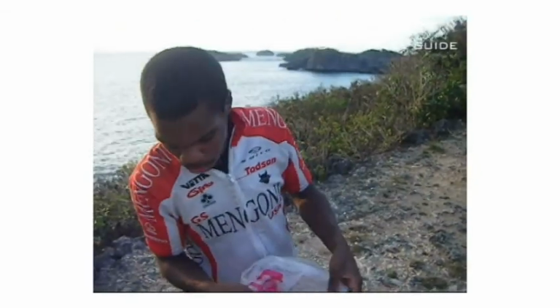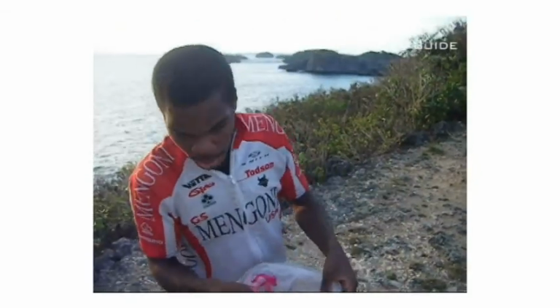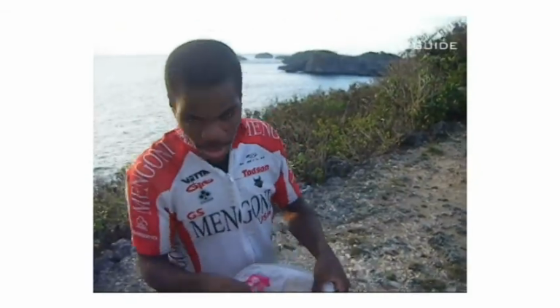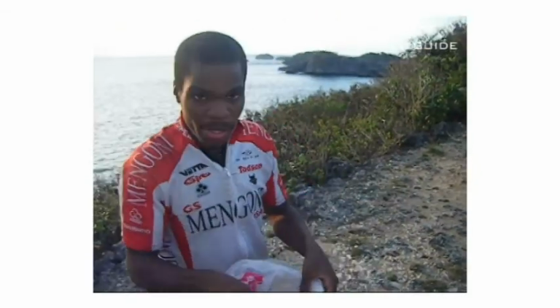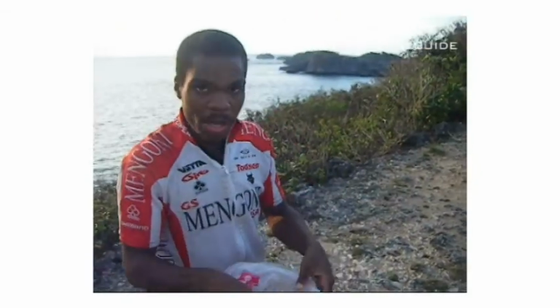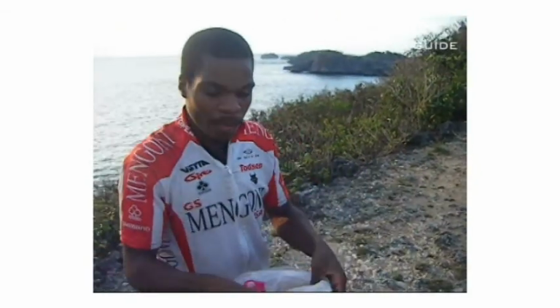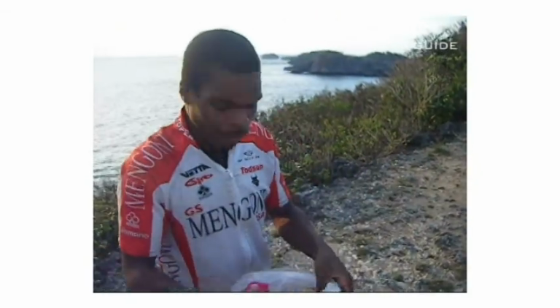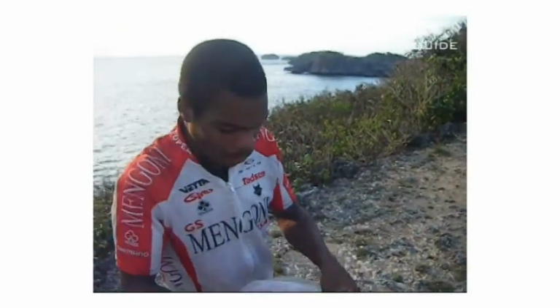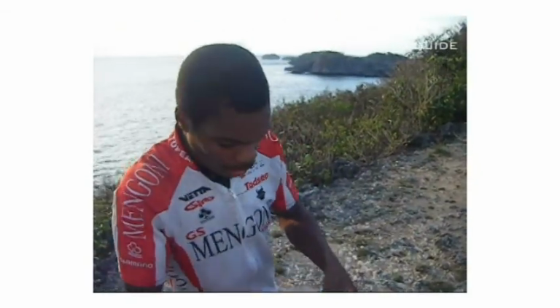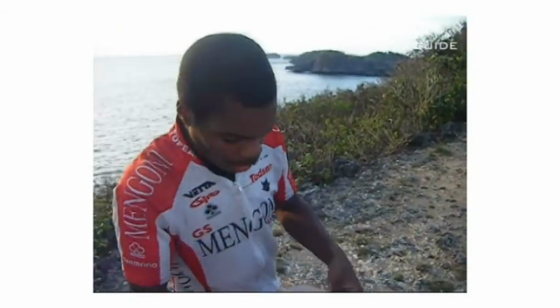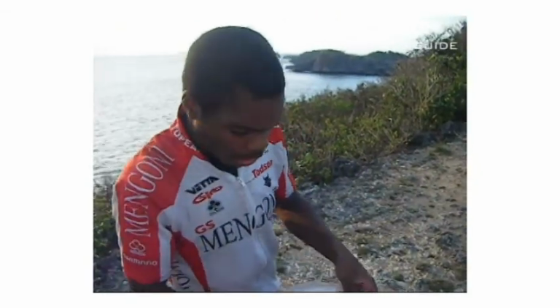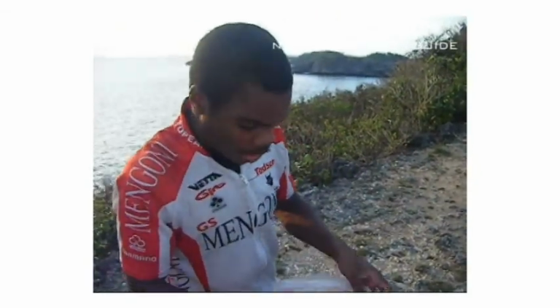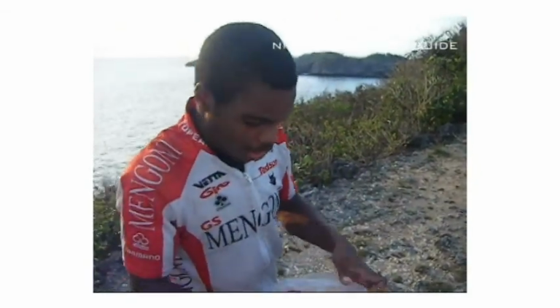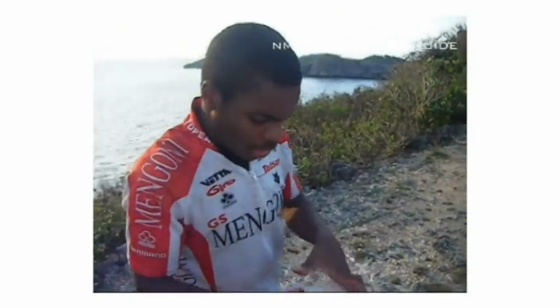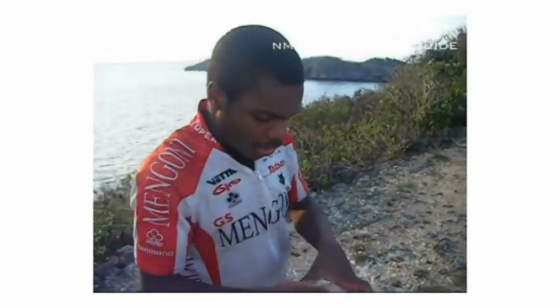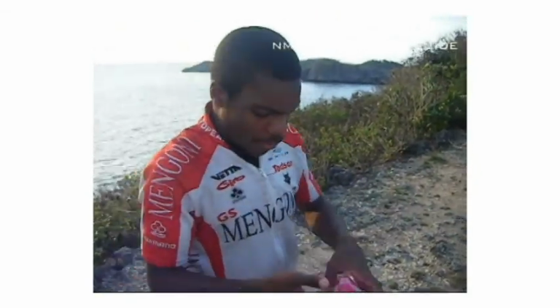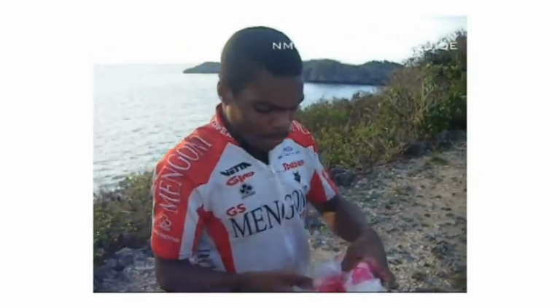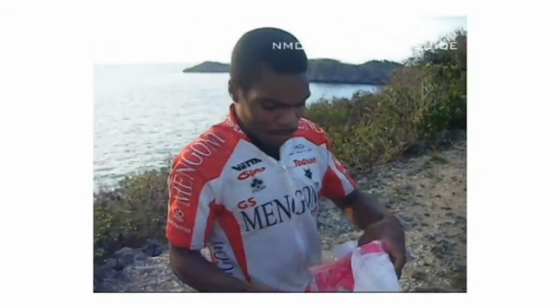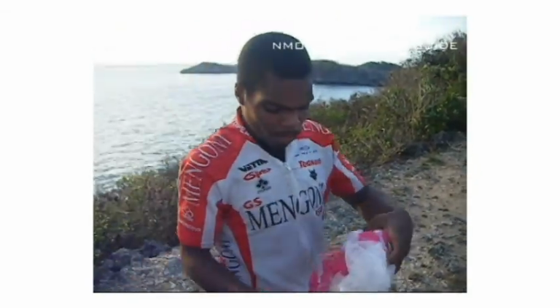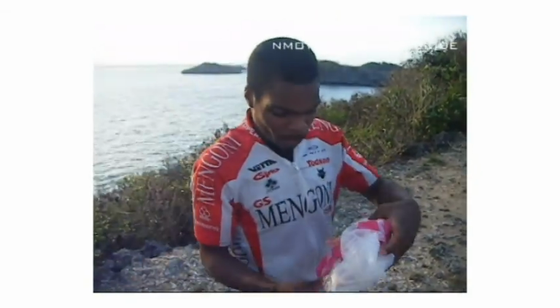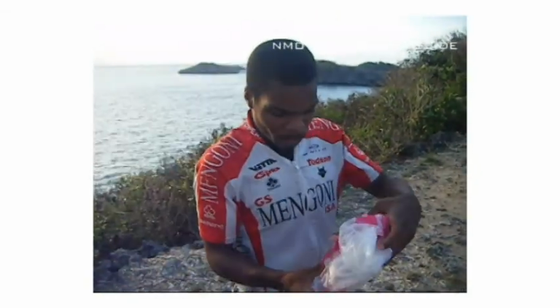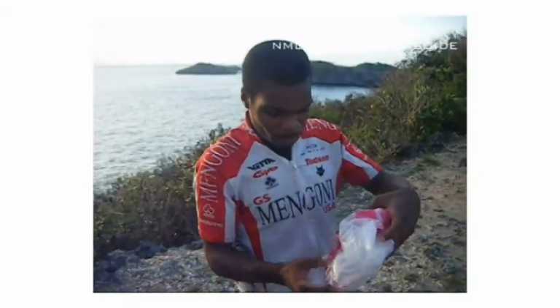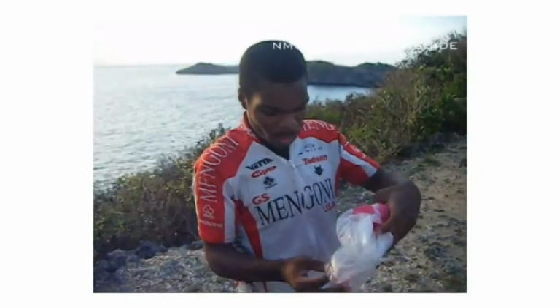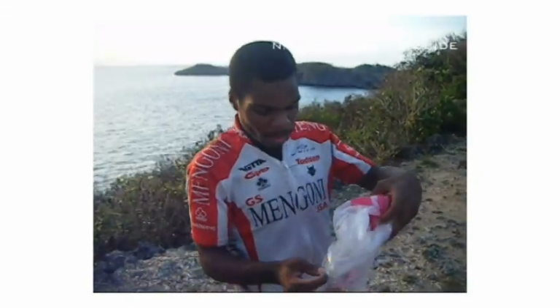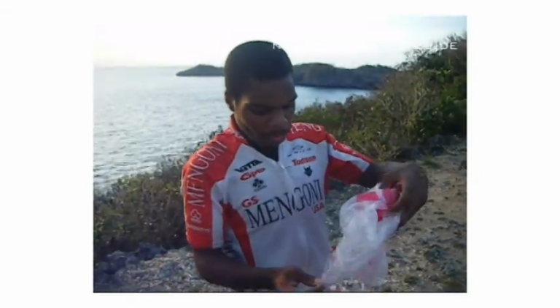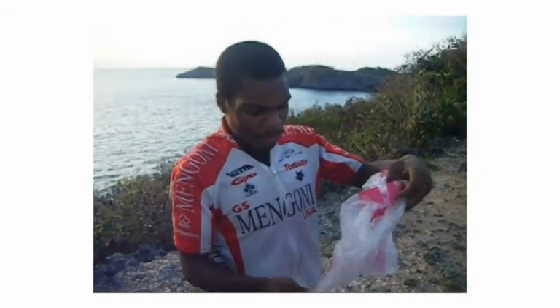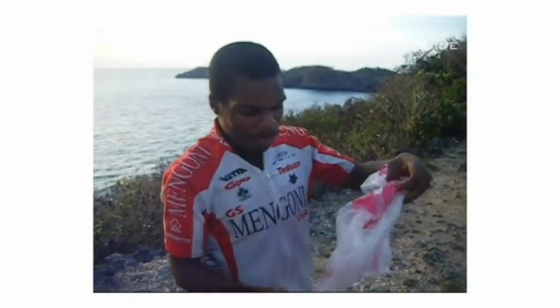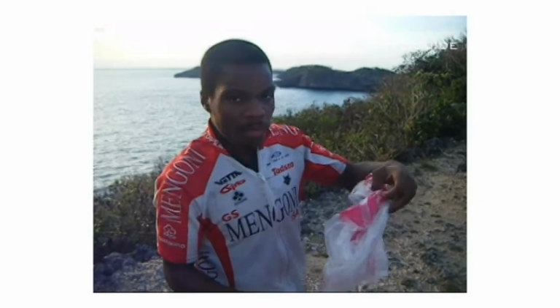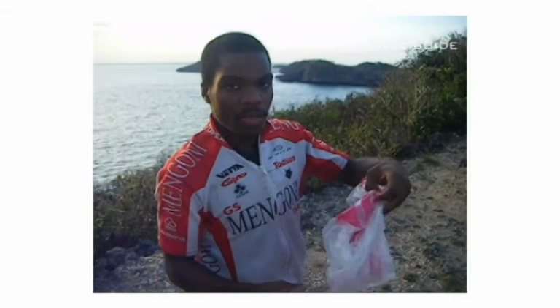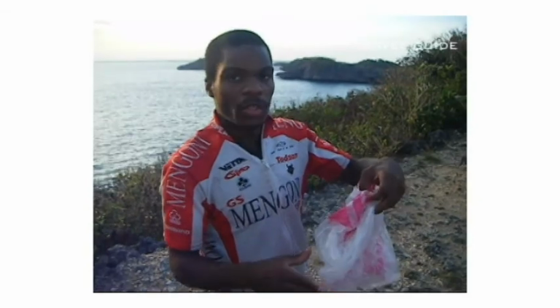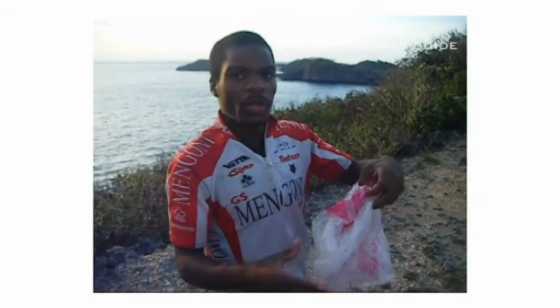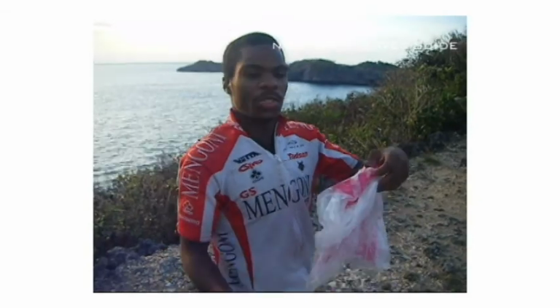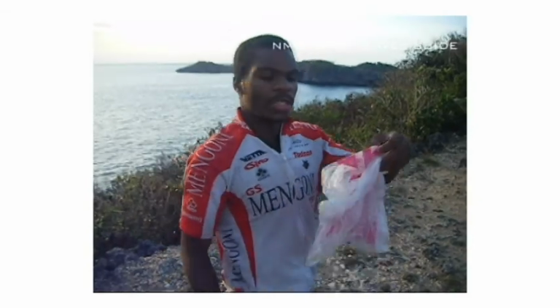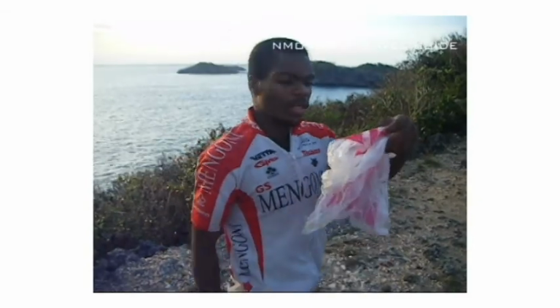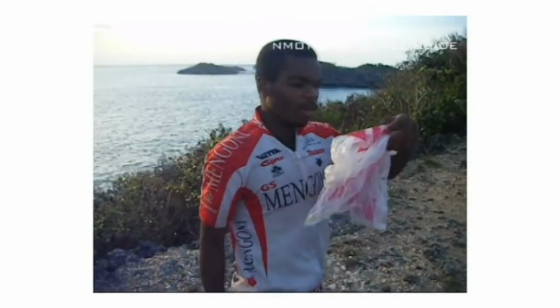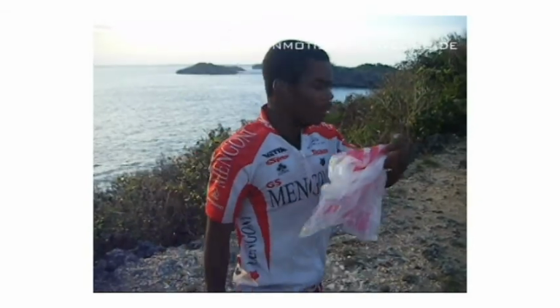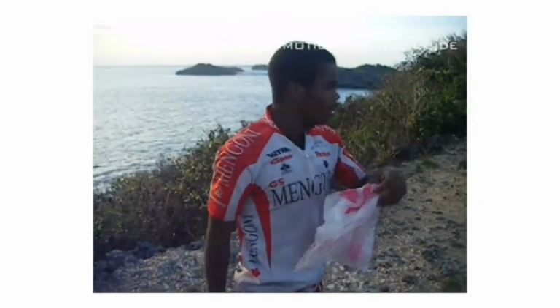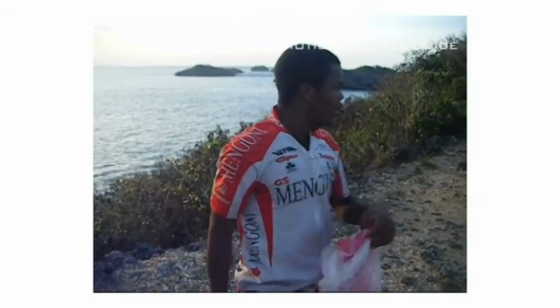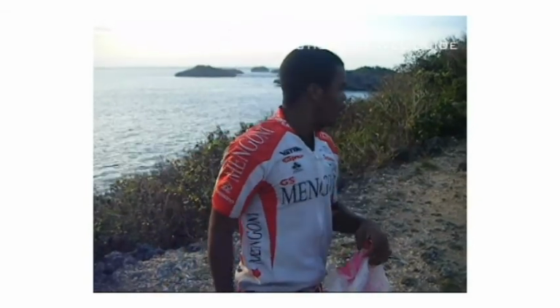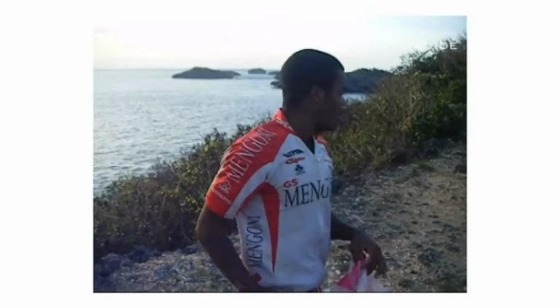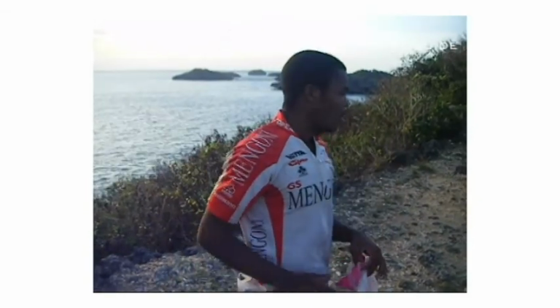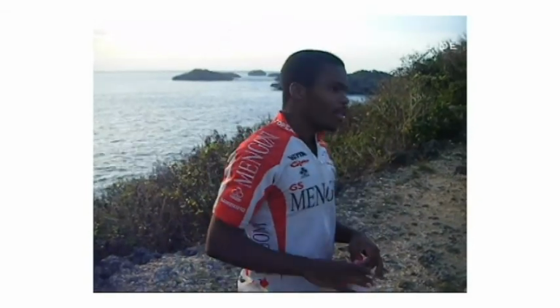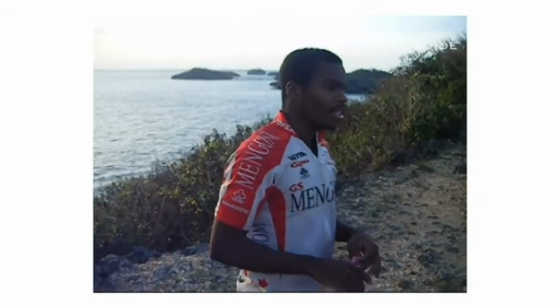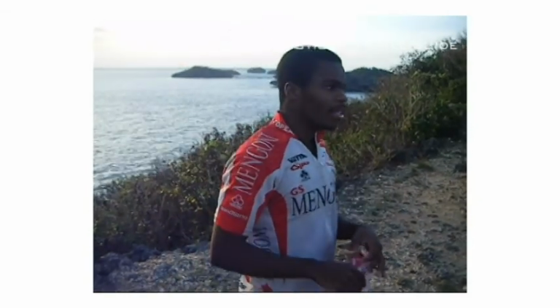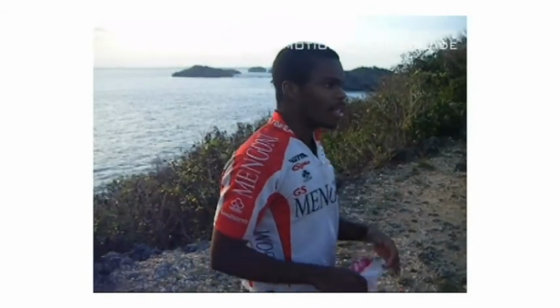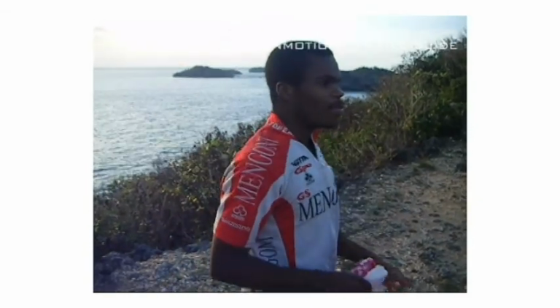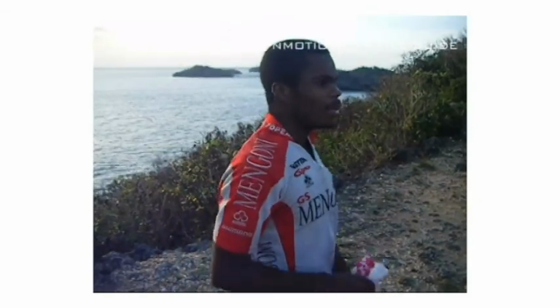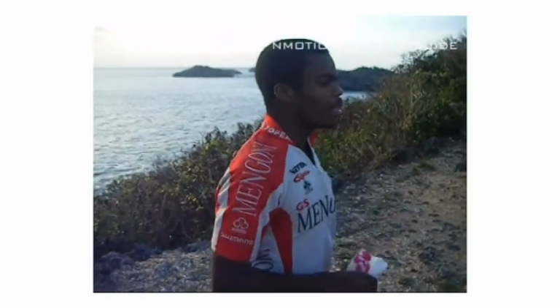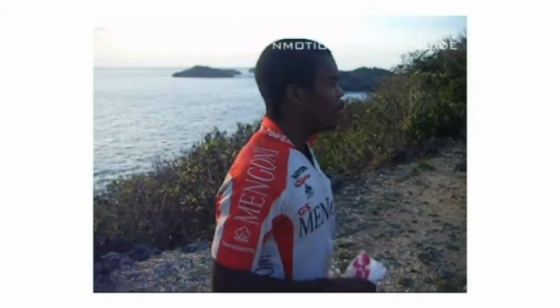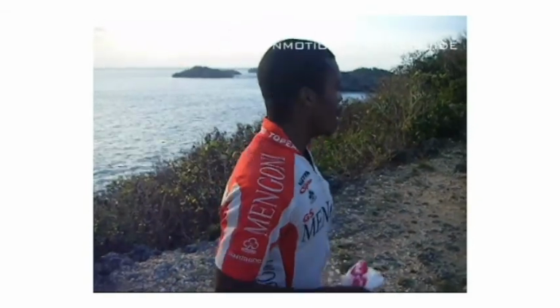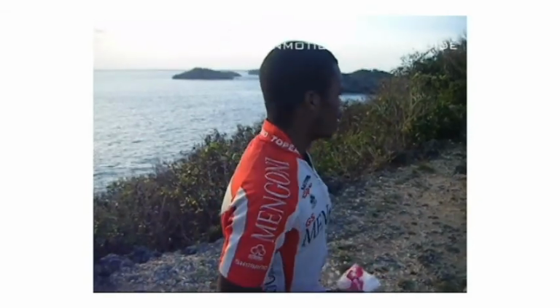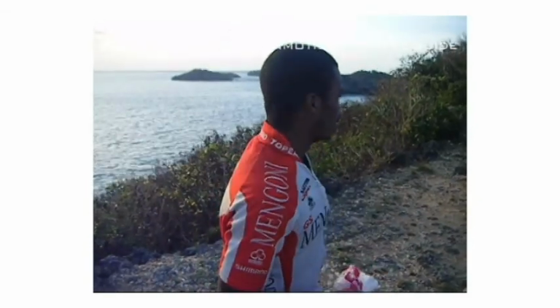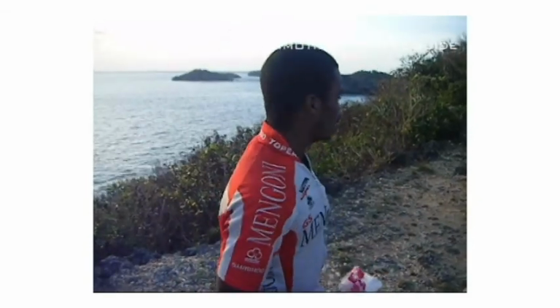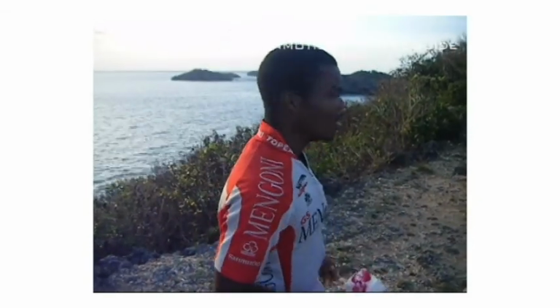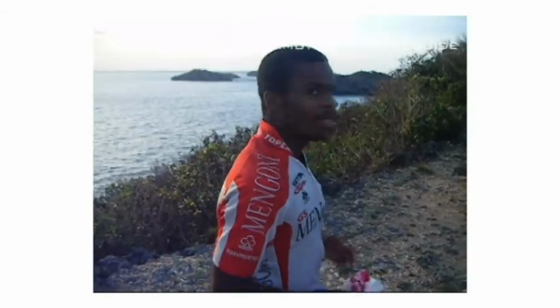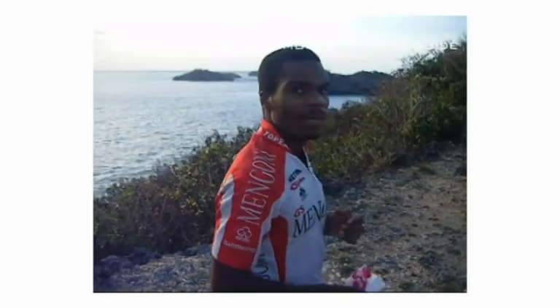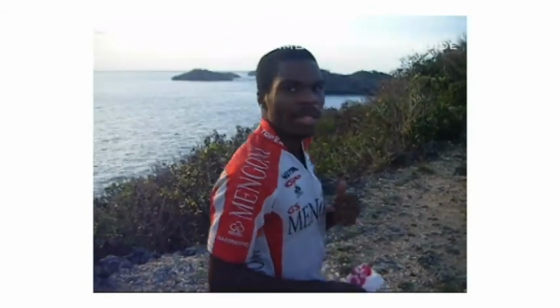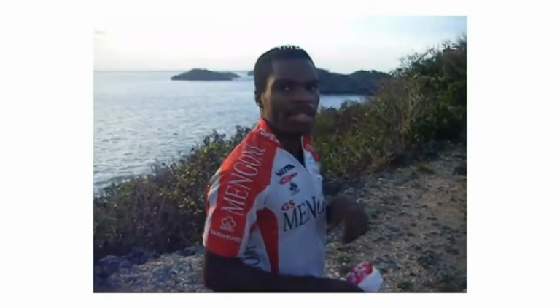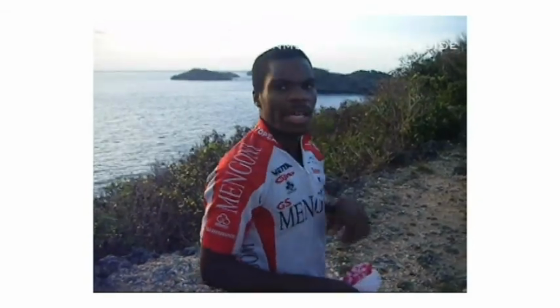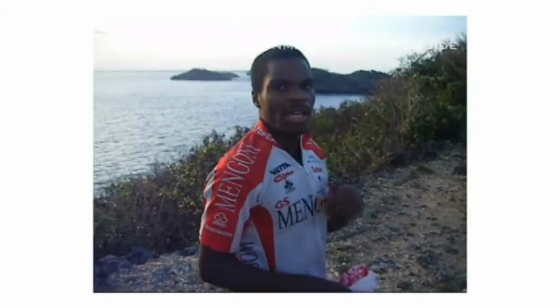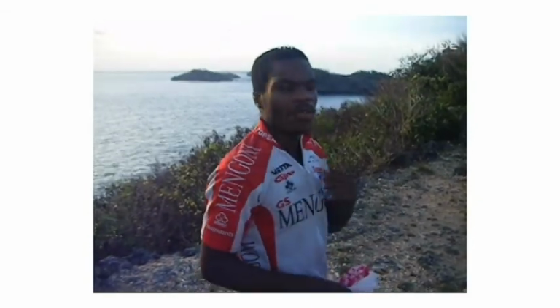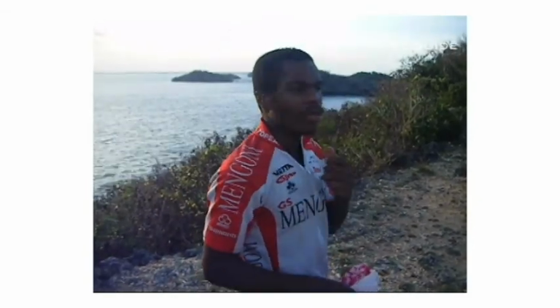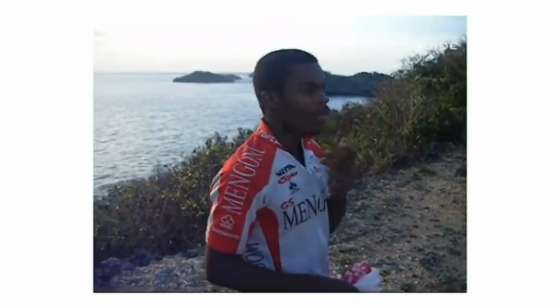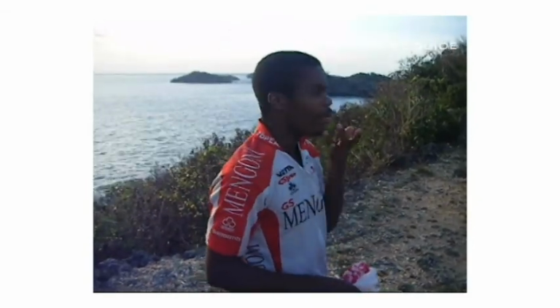So yeah, there you go — solar still. All you need is a piece of plastic and something to tie it off with.